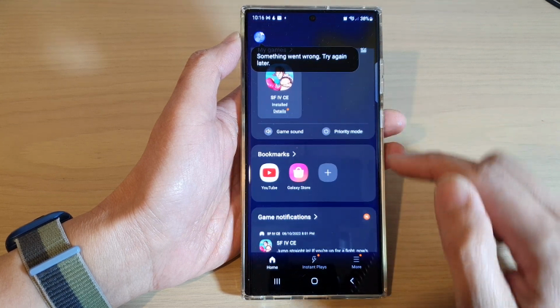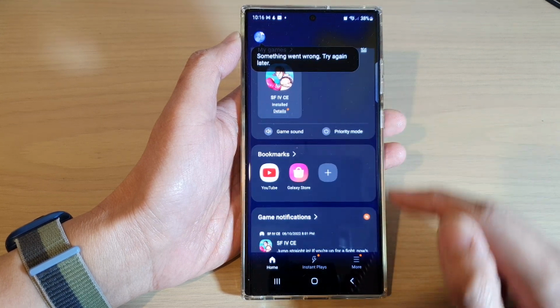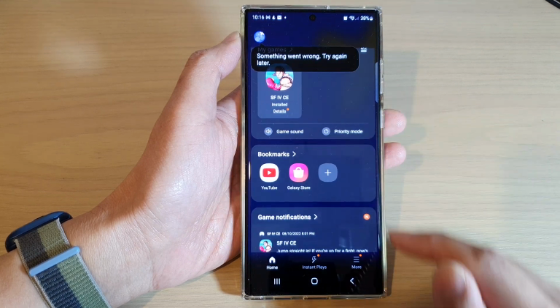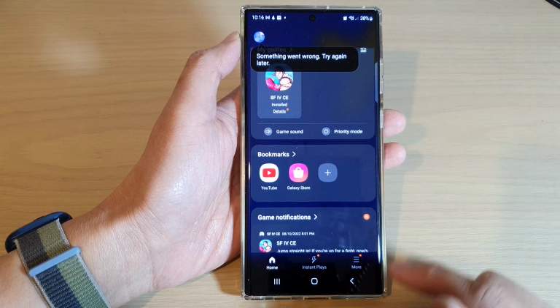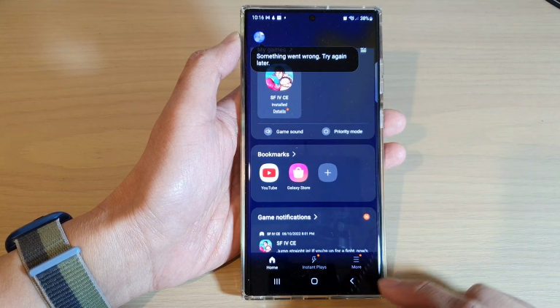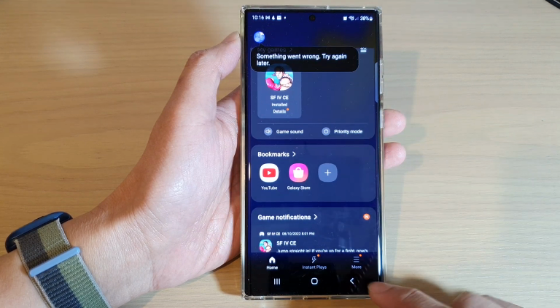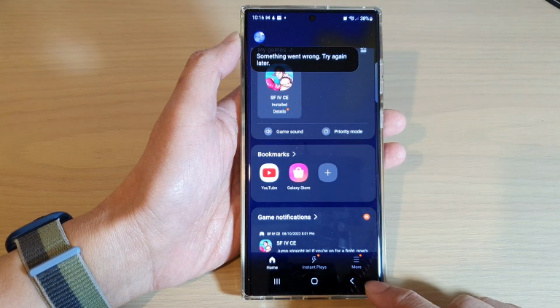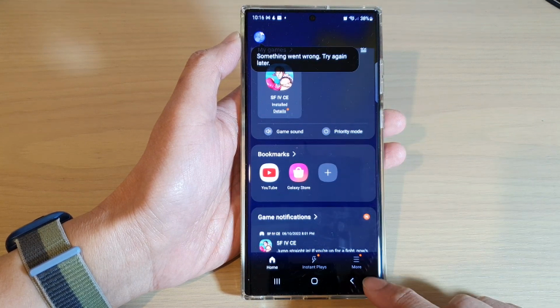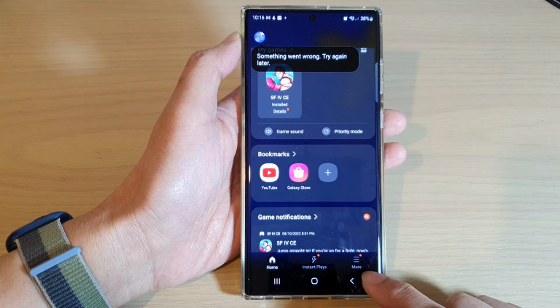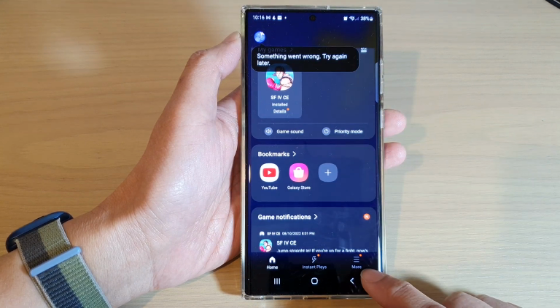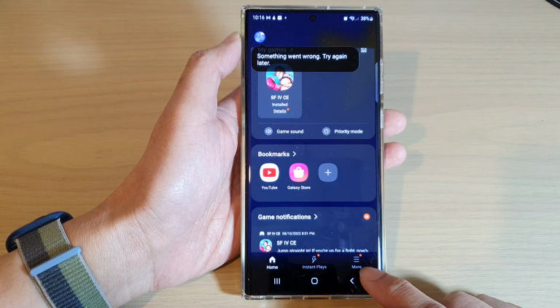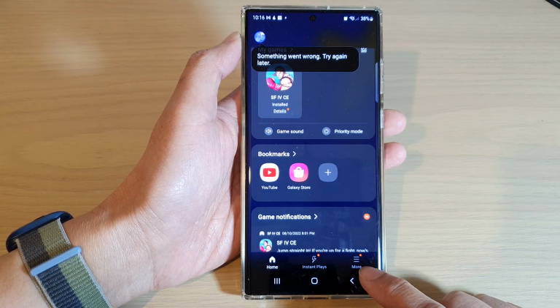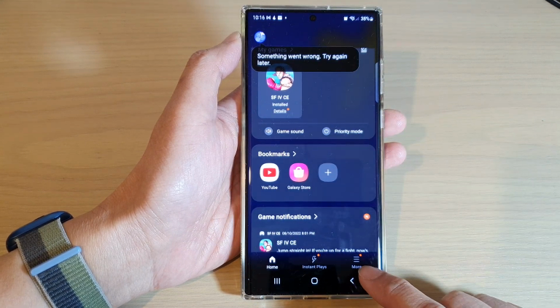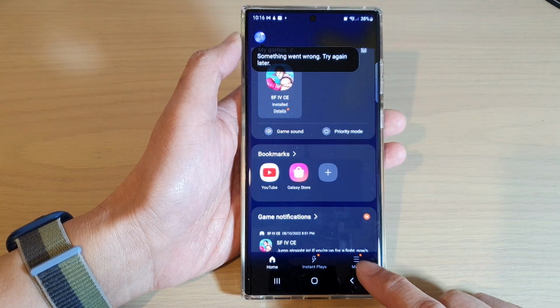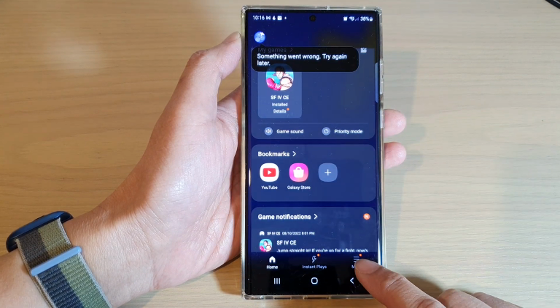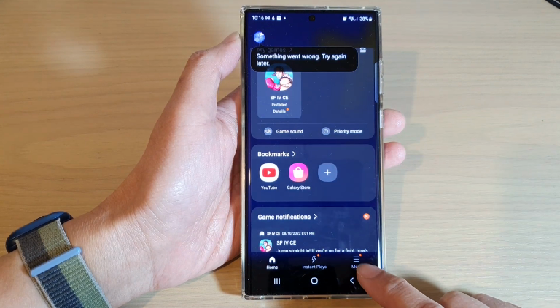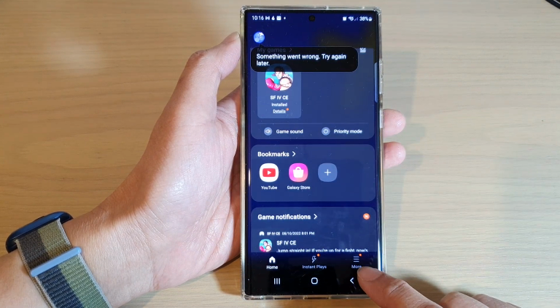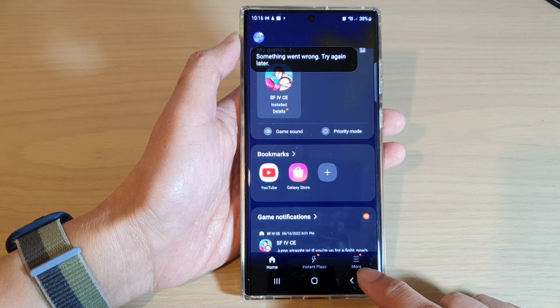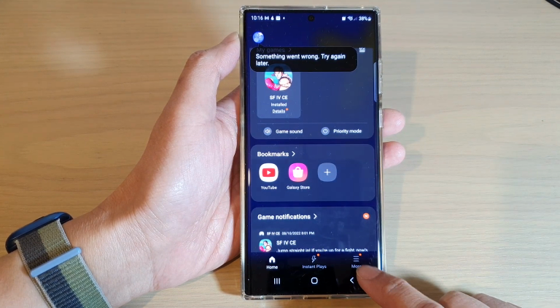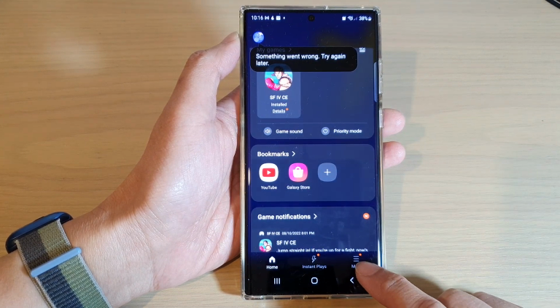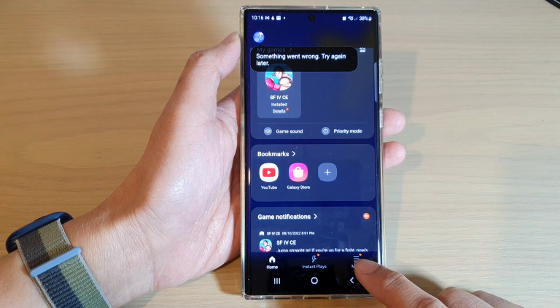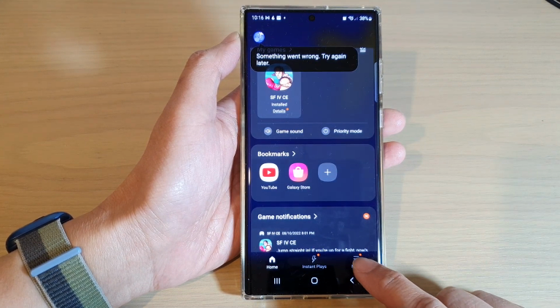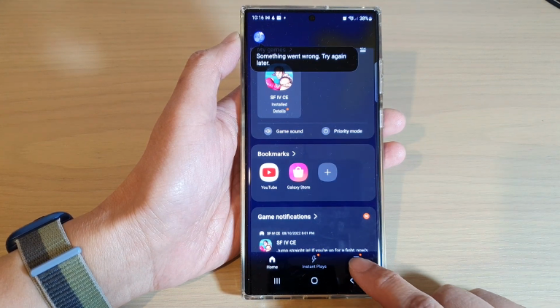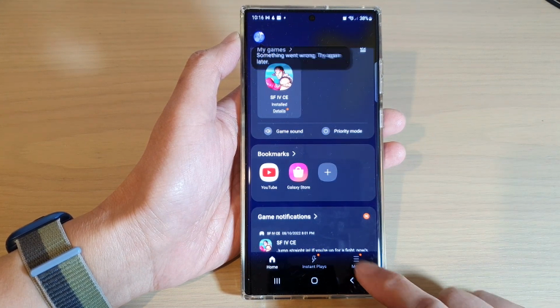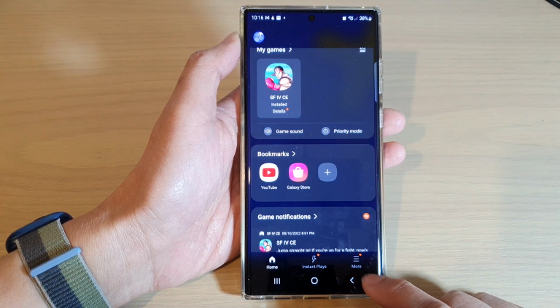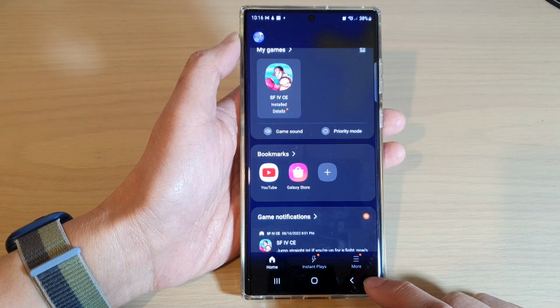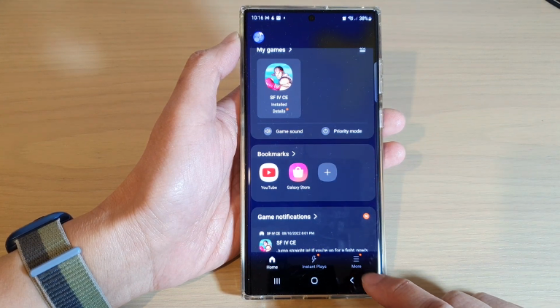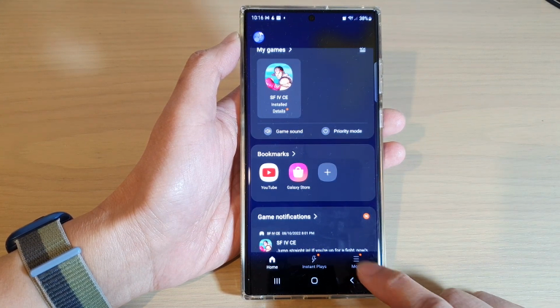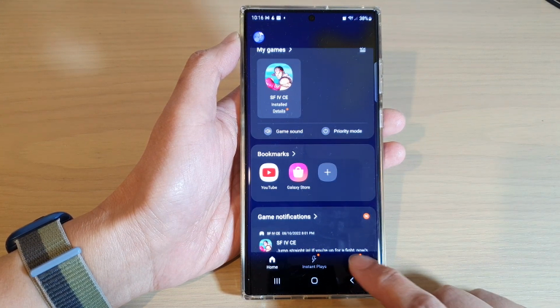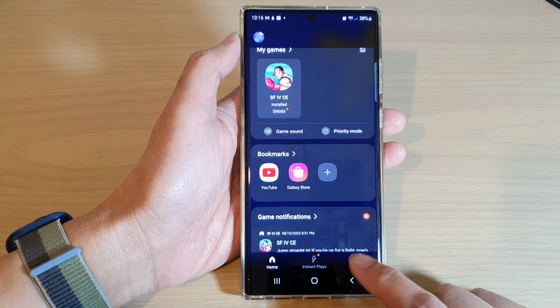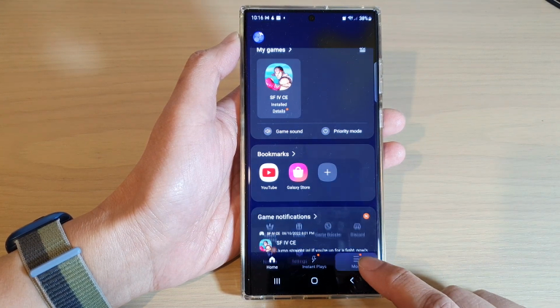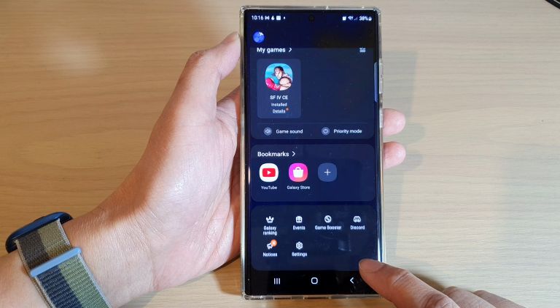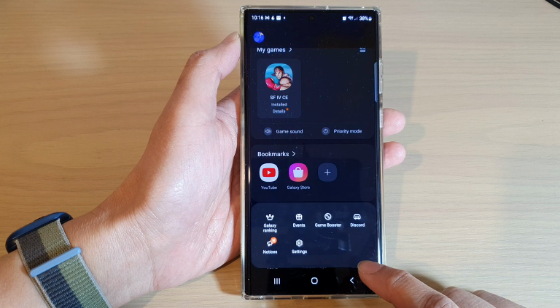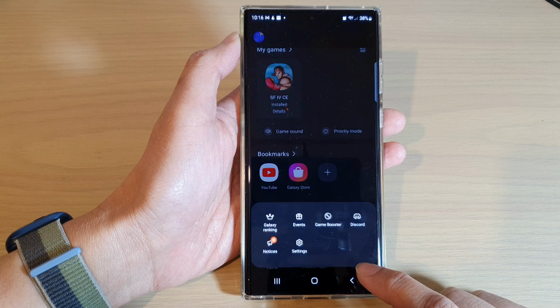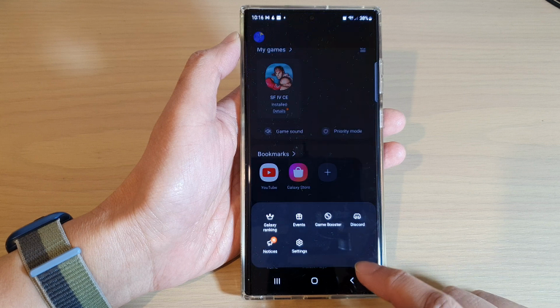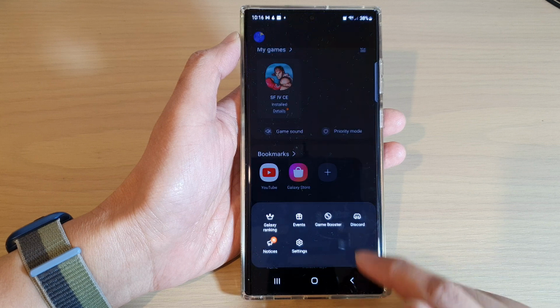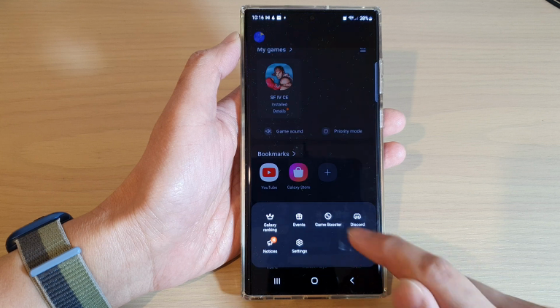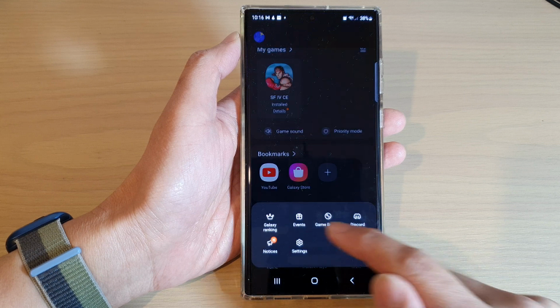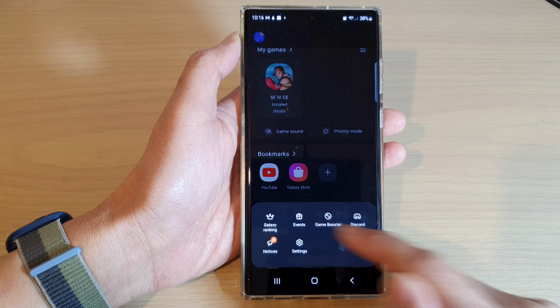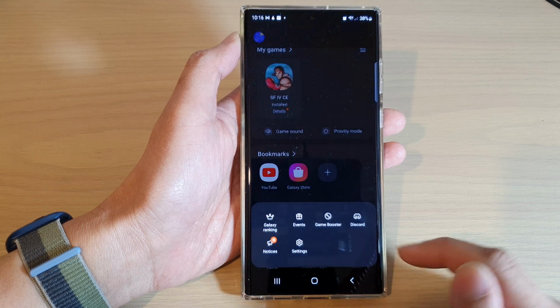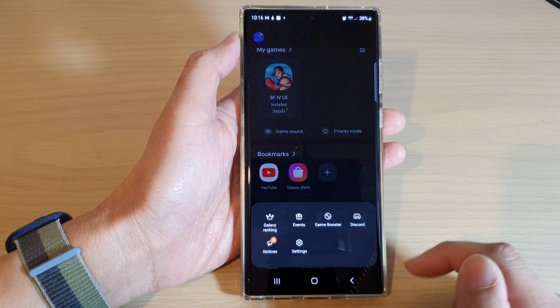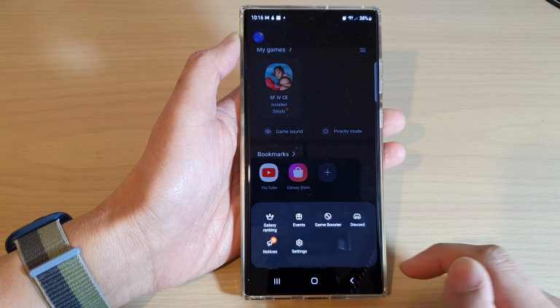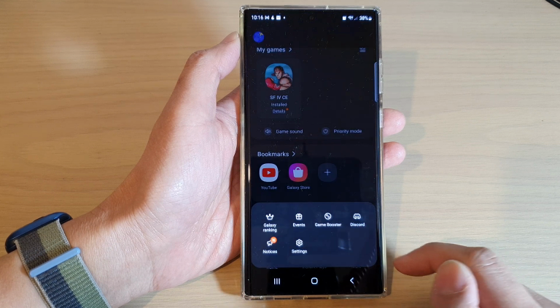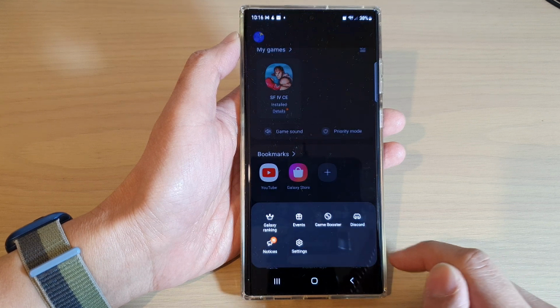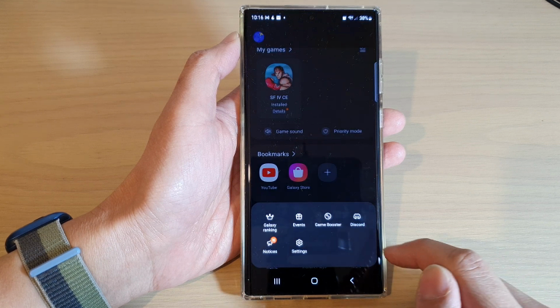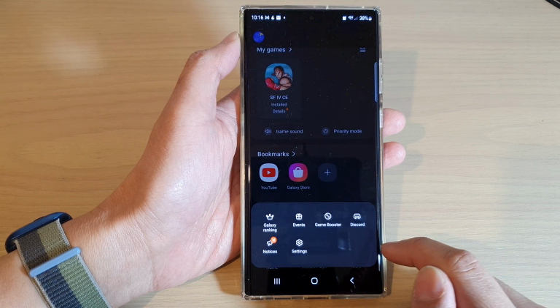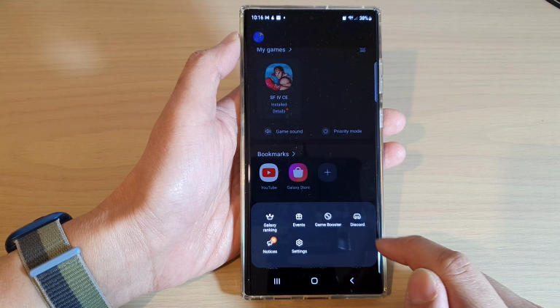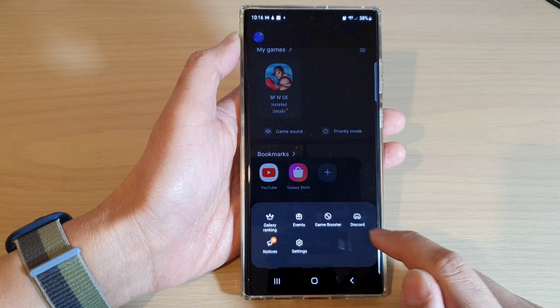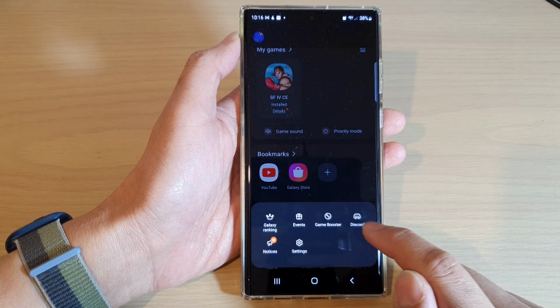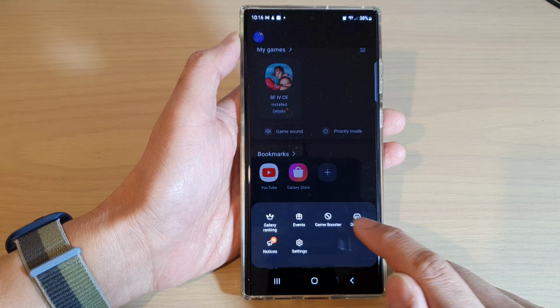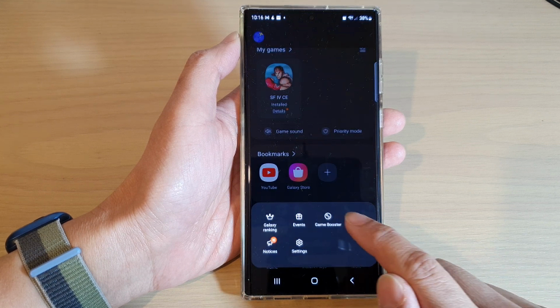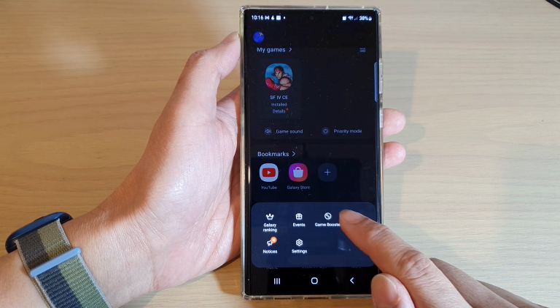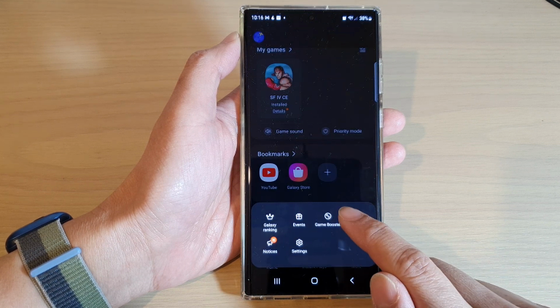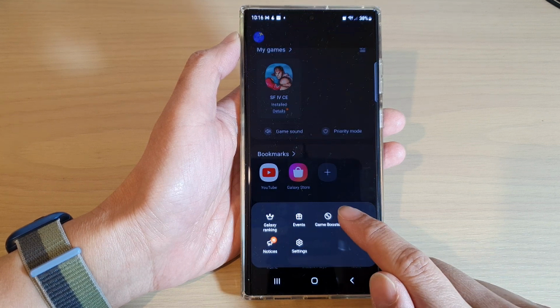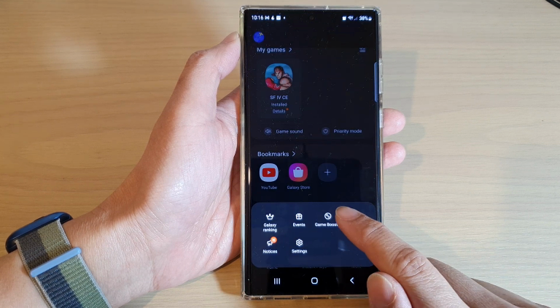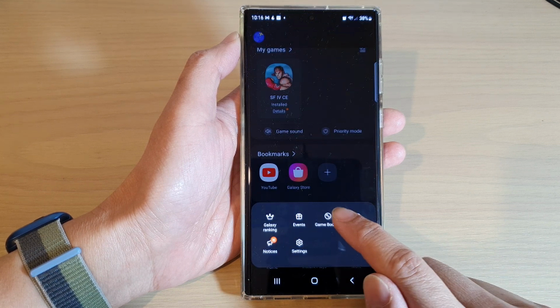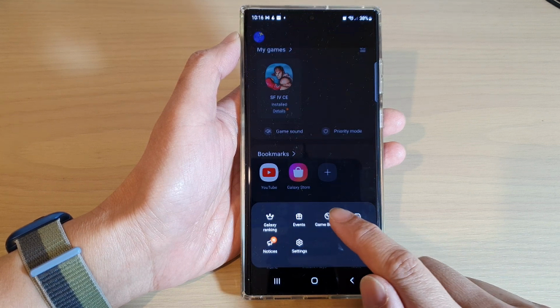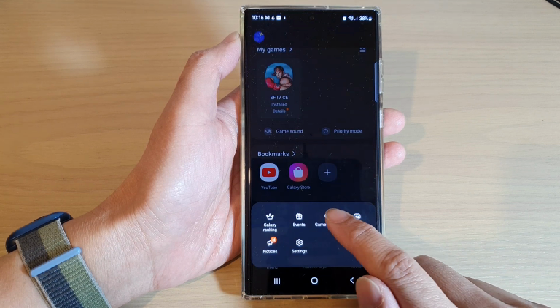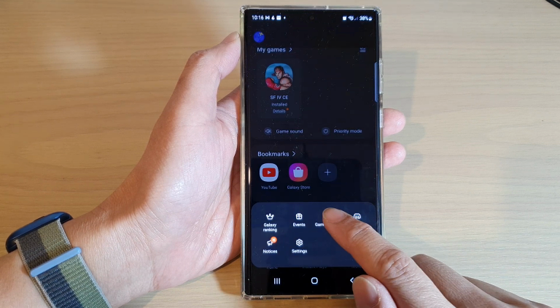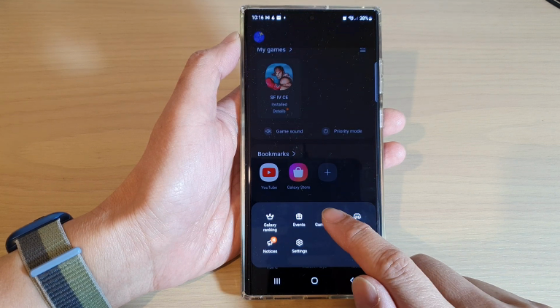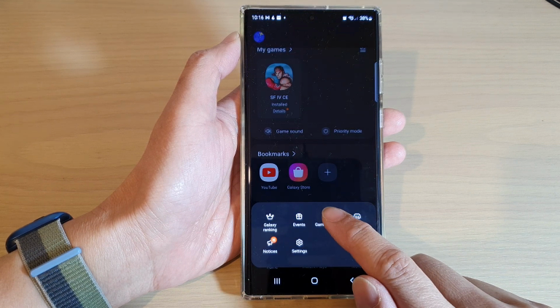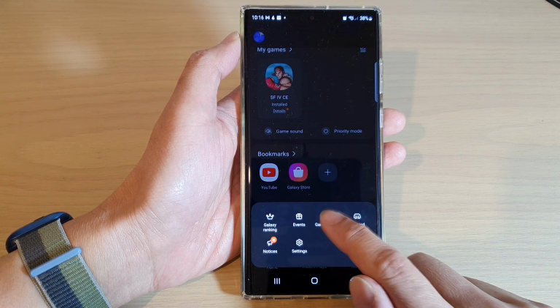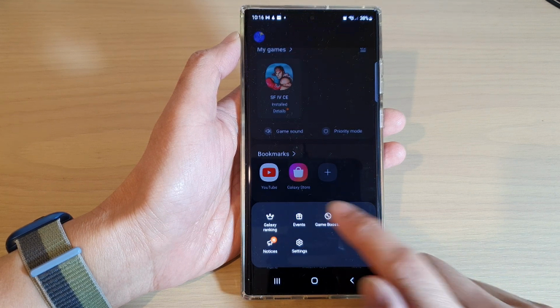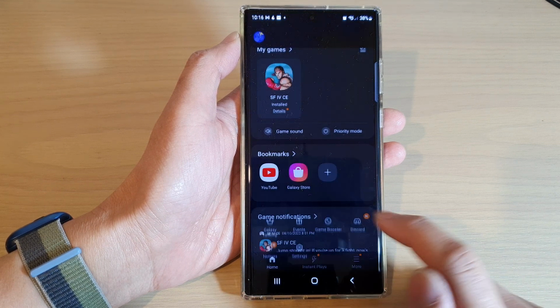Next, you want to tap on the More button at the bottom and then from the pop-up, tap on Game Booster.